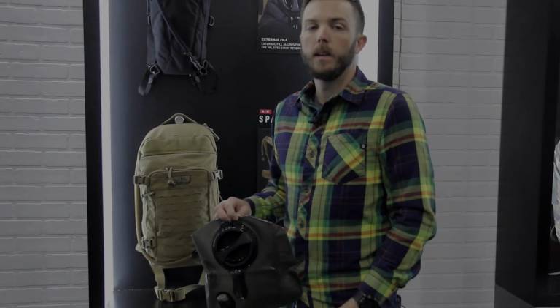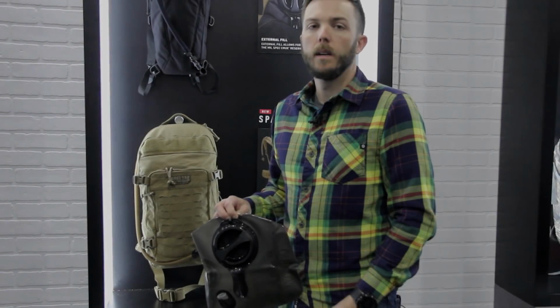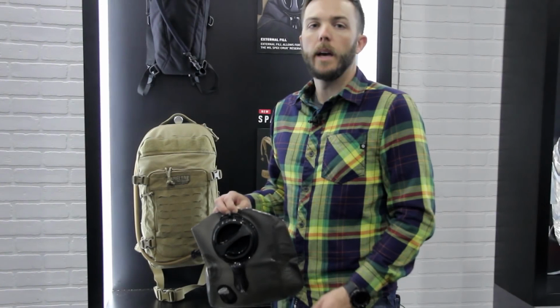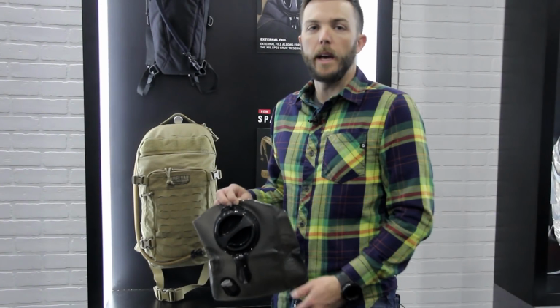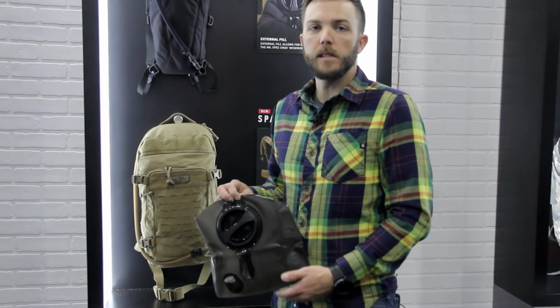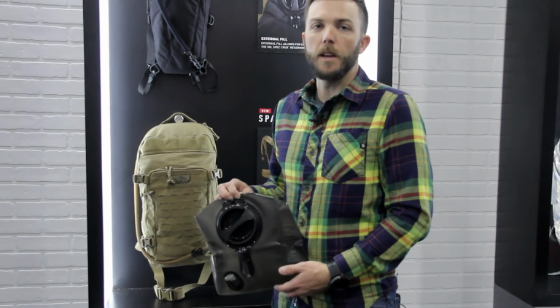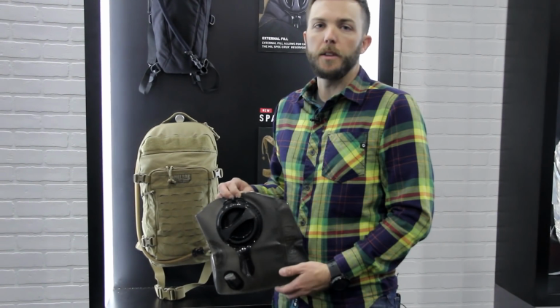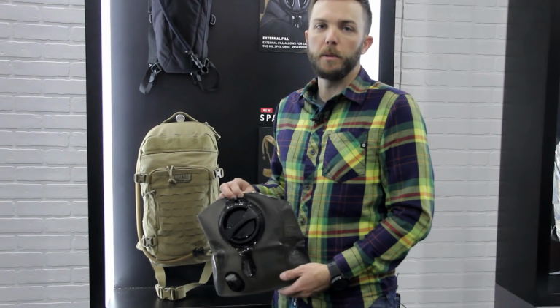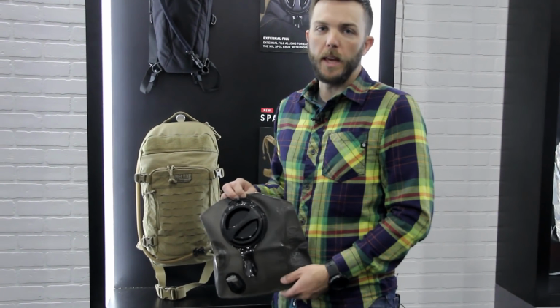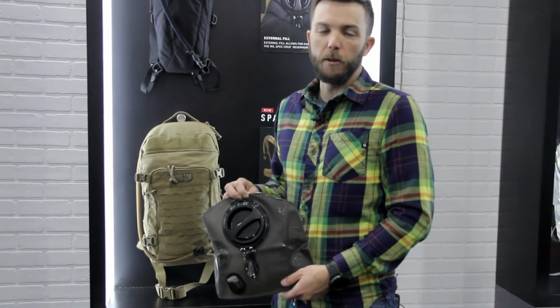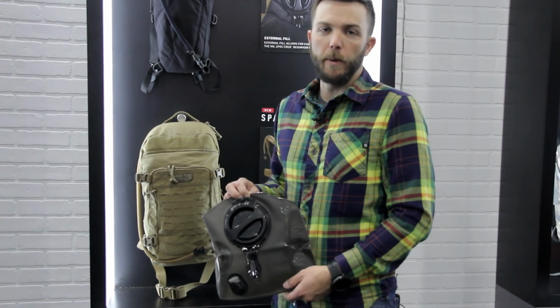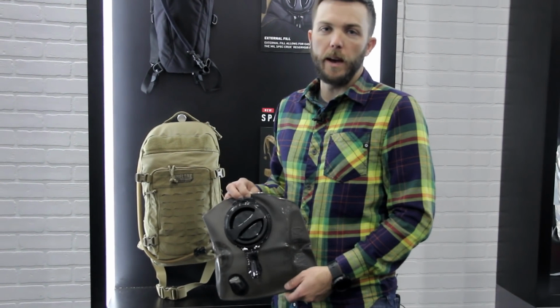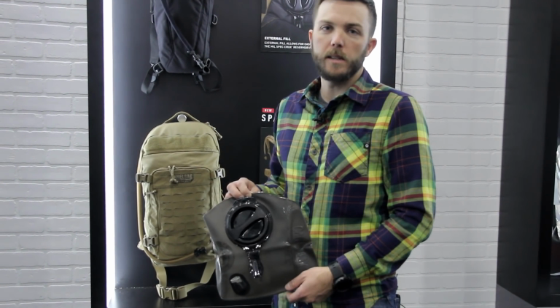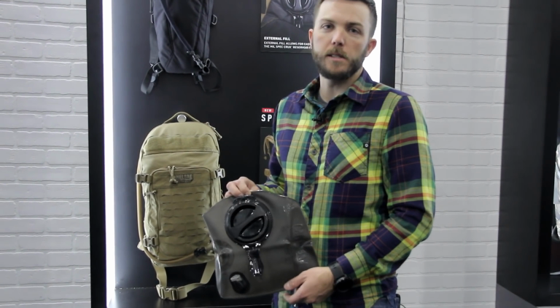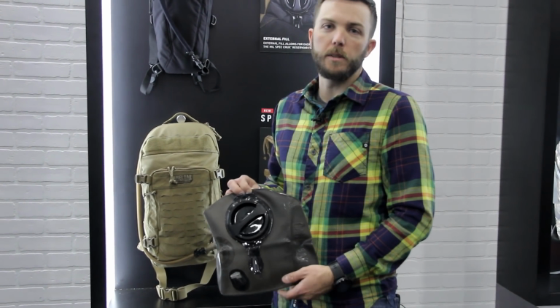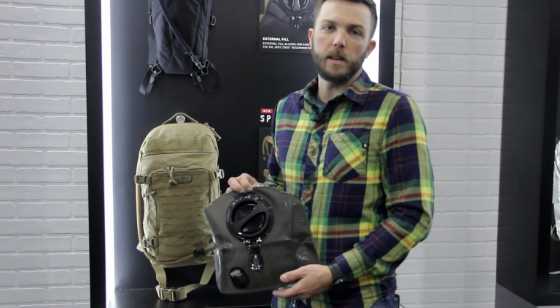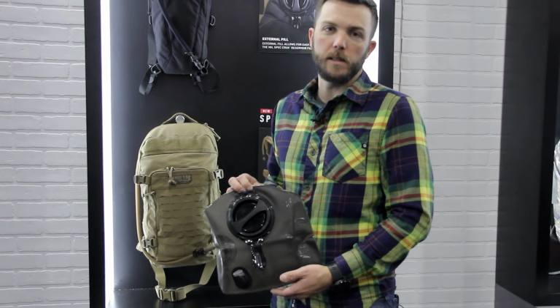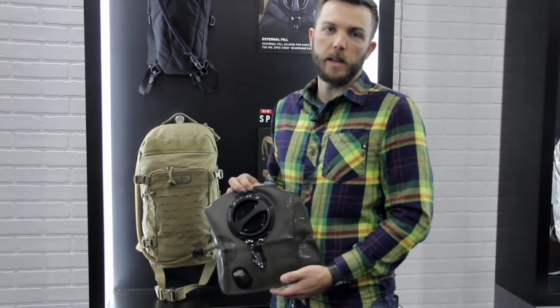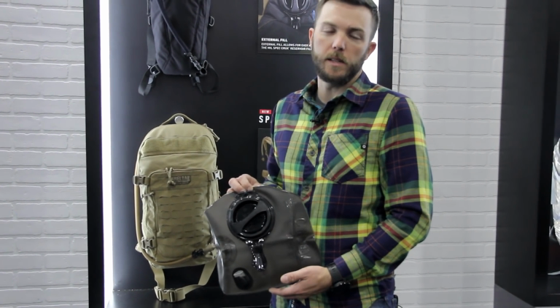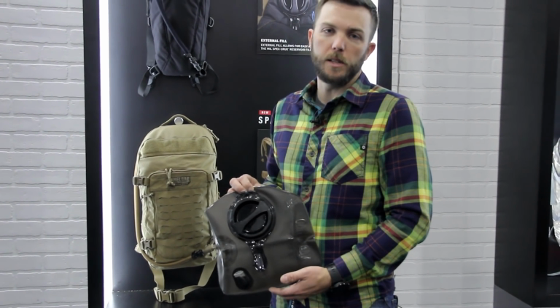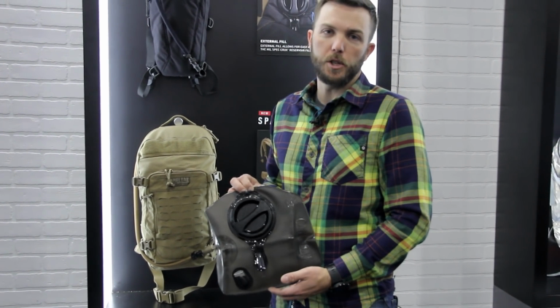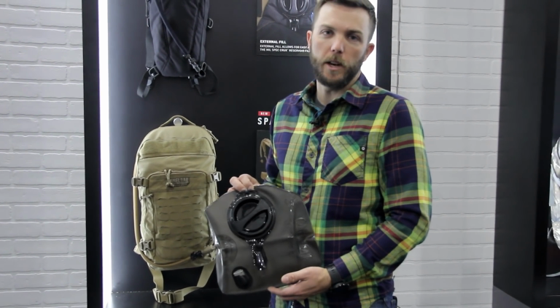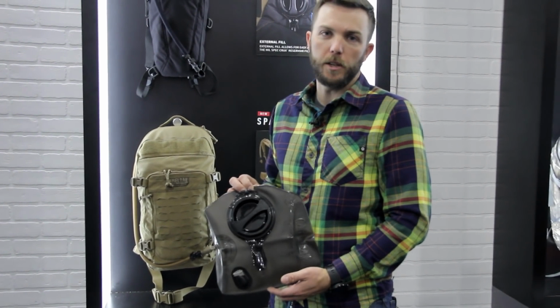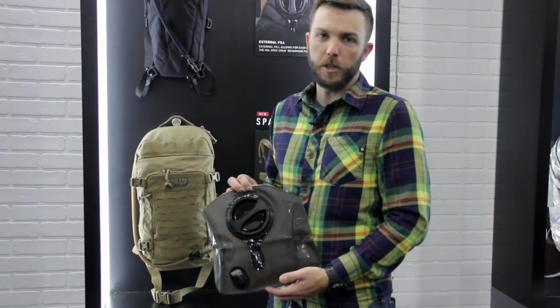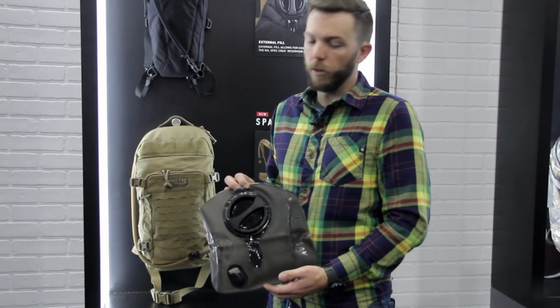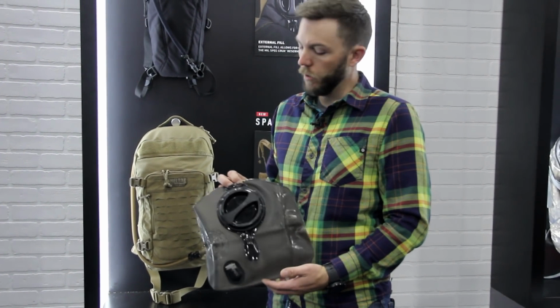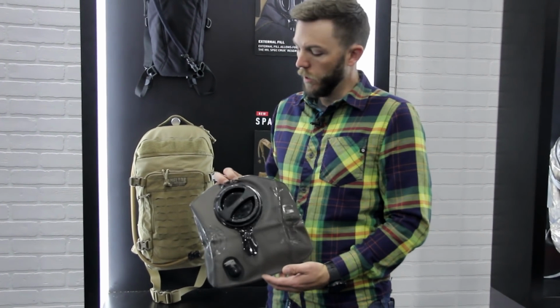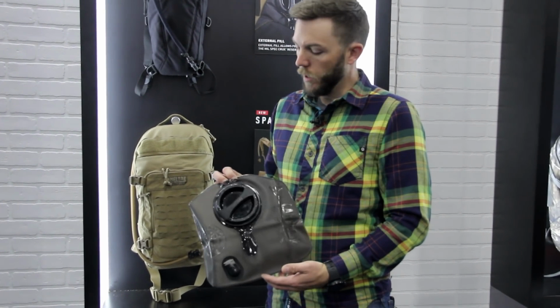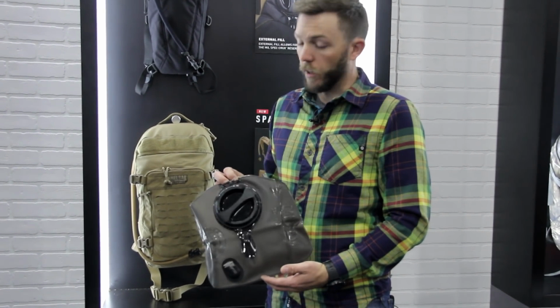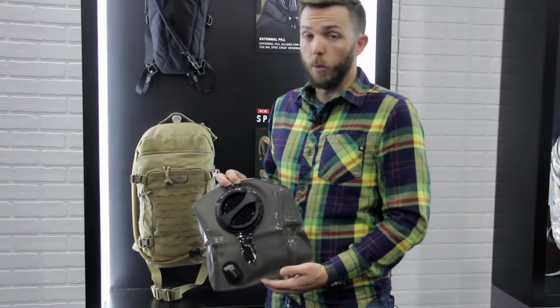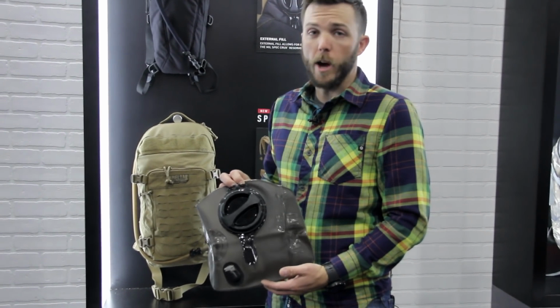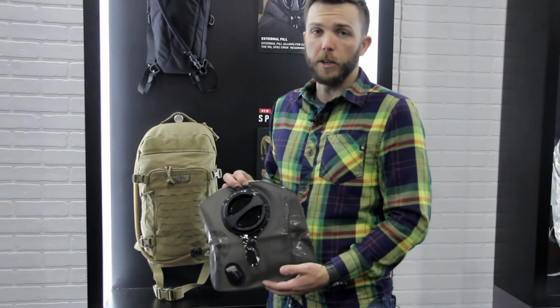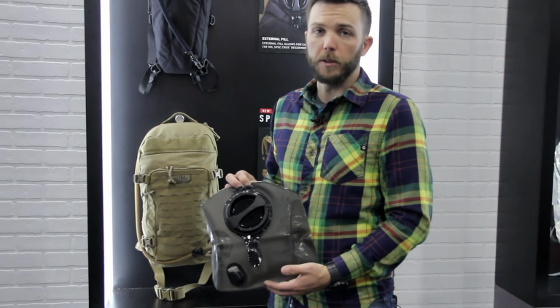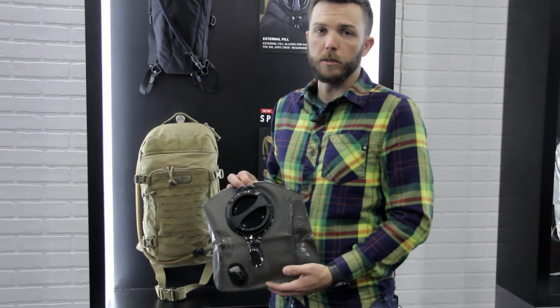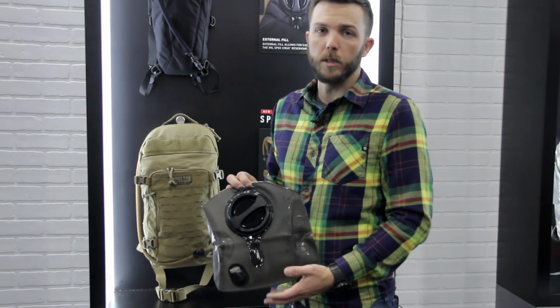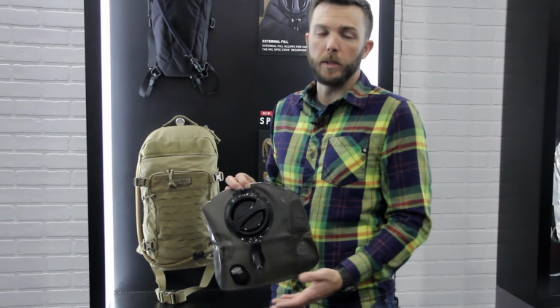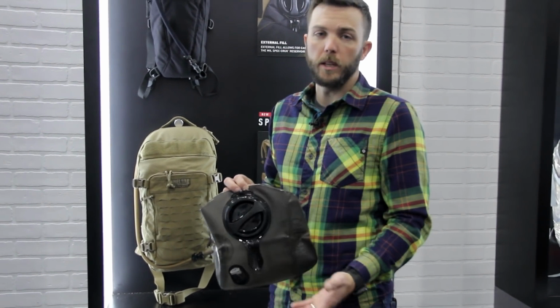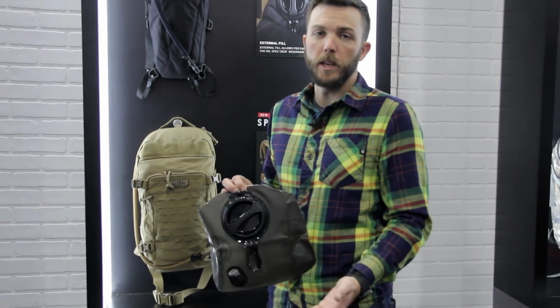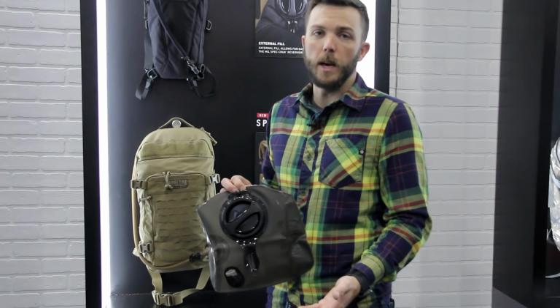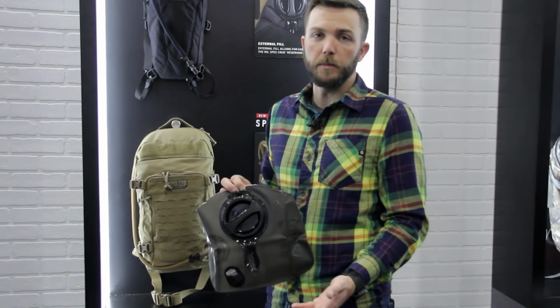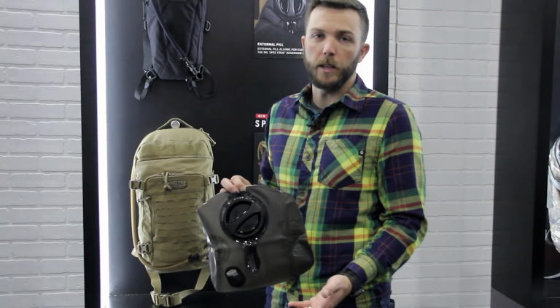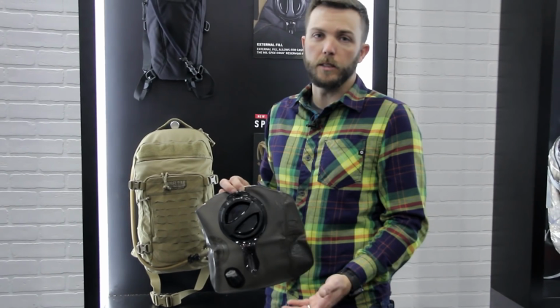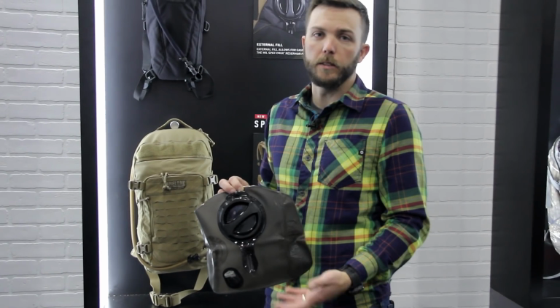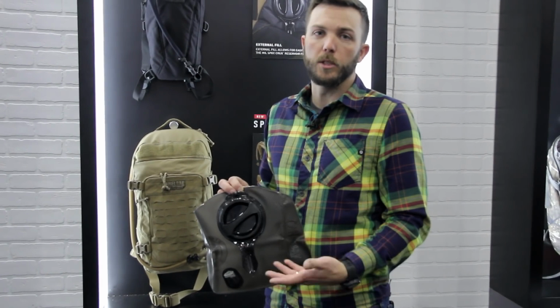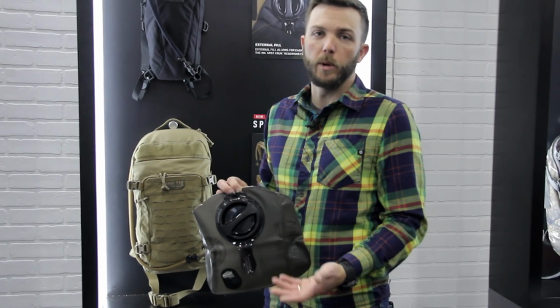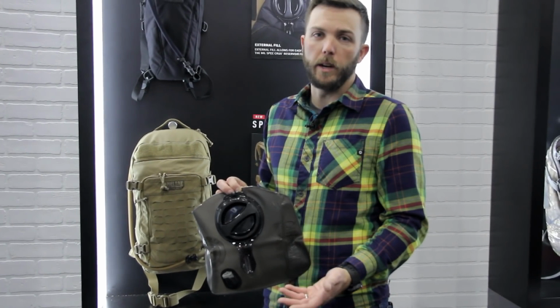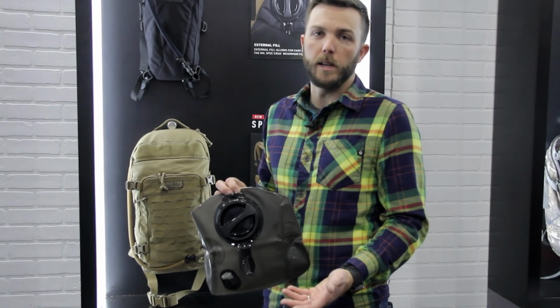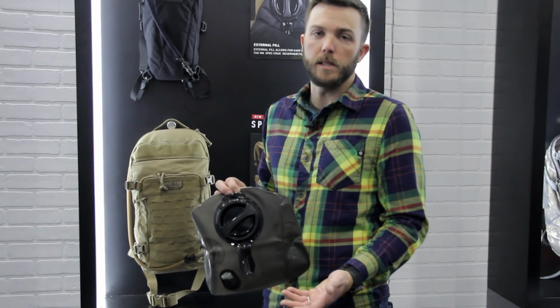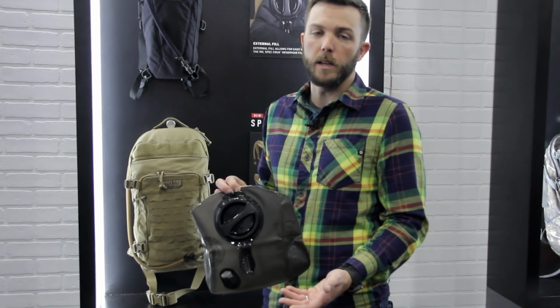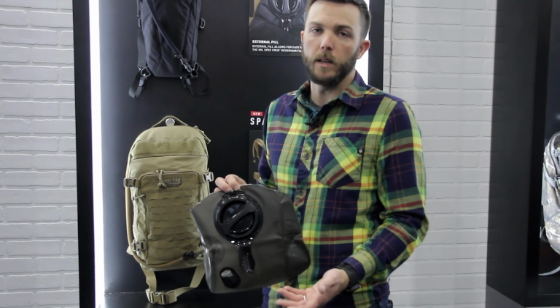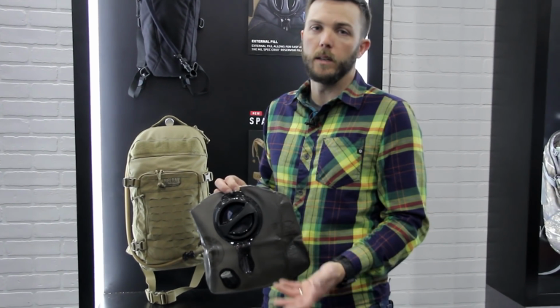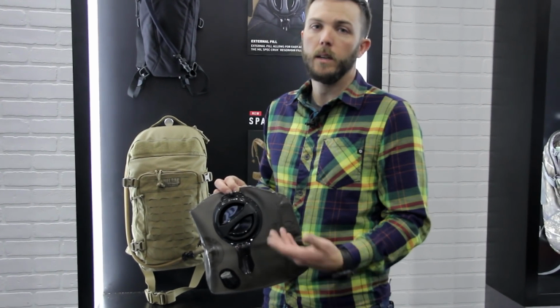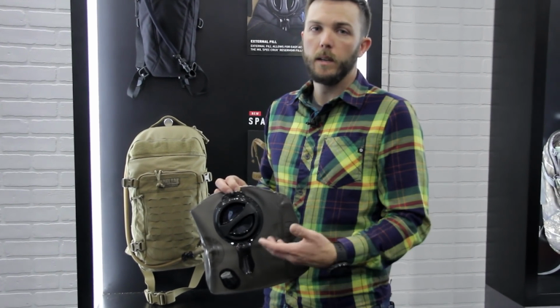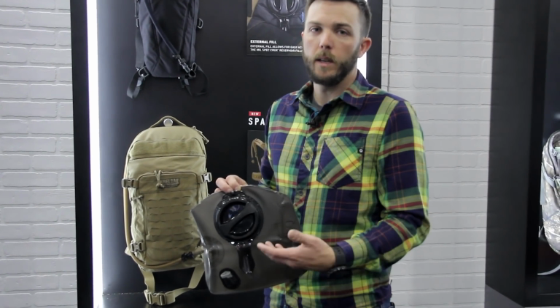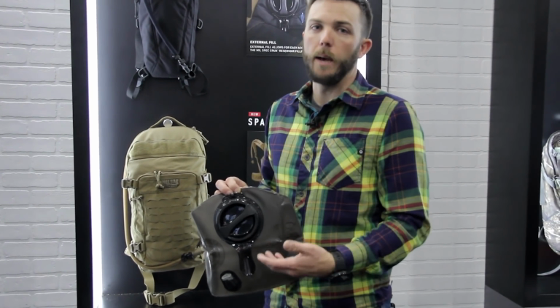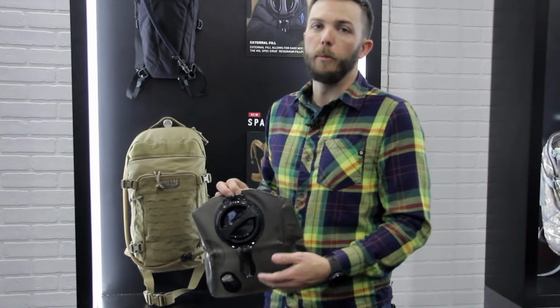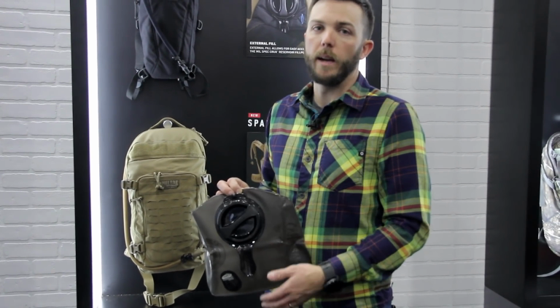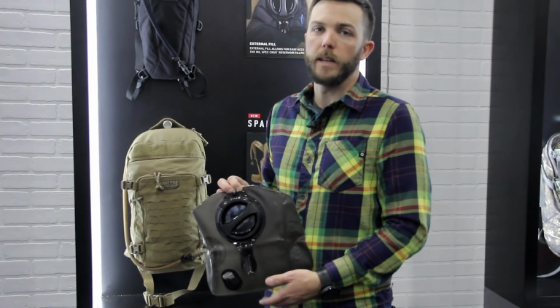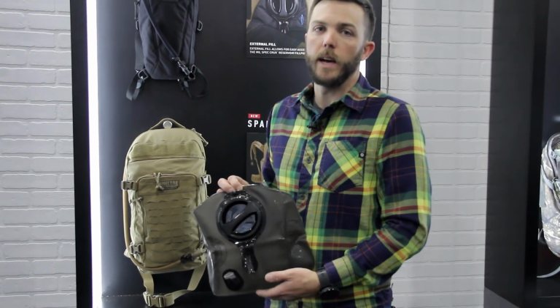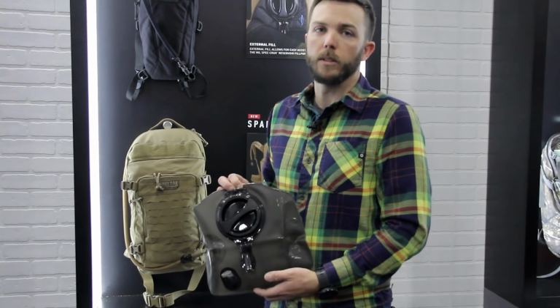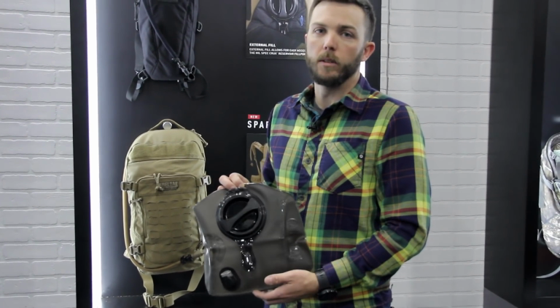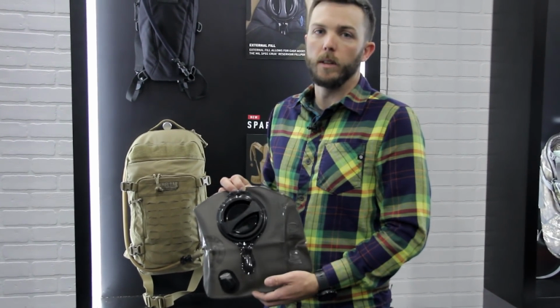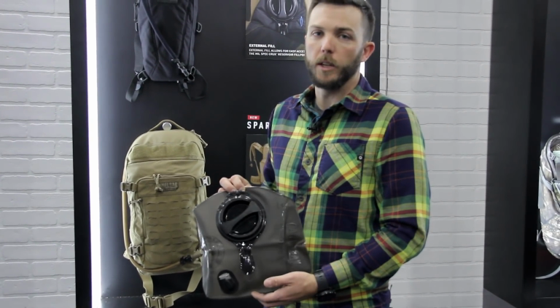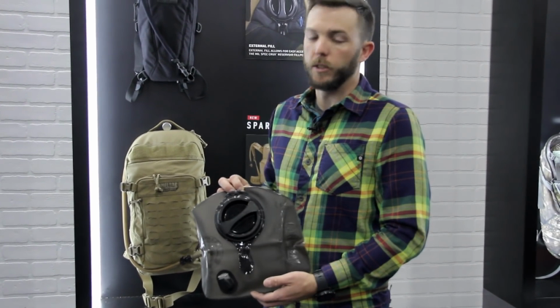Hey, Seth here with CamelBak at the 2019 SHOT Show. Going to walk you through some of the key updates to the 2019 CamelBak Tactical Collection.